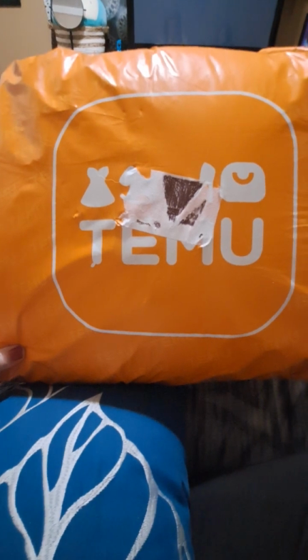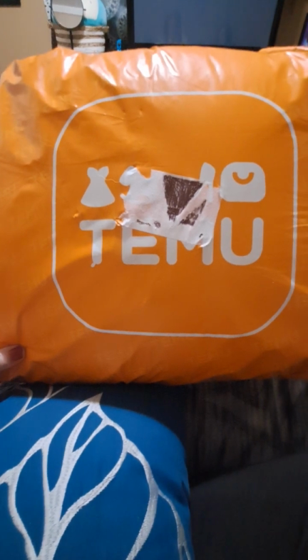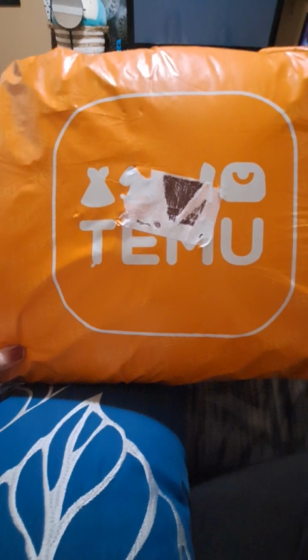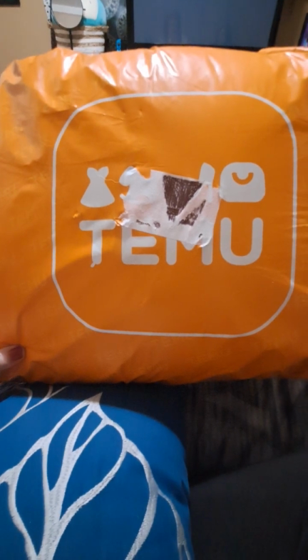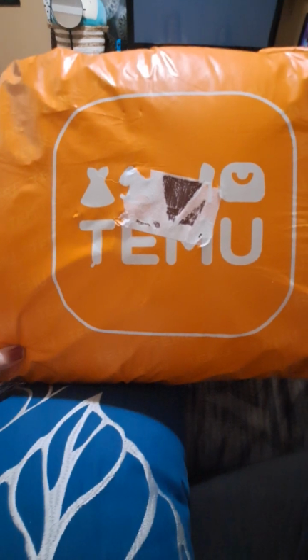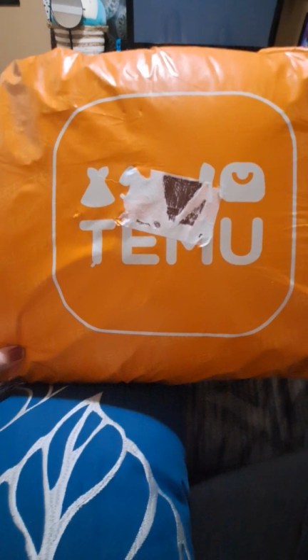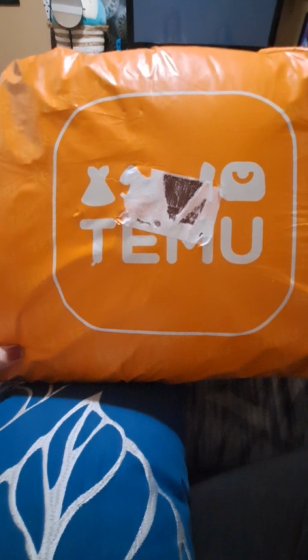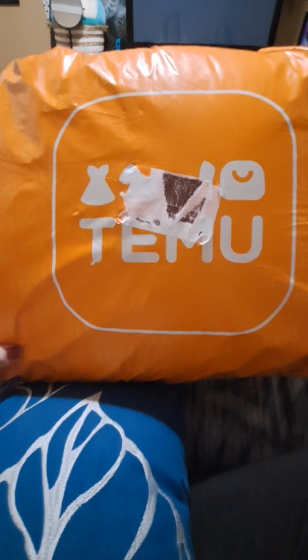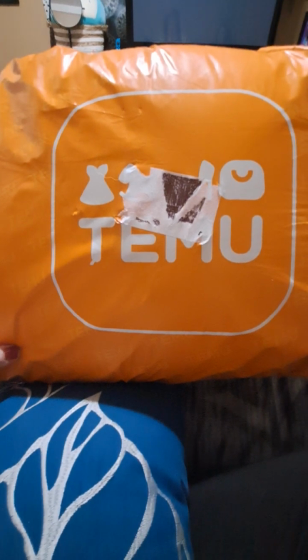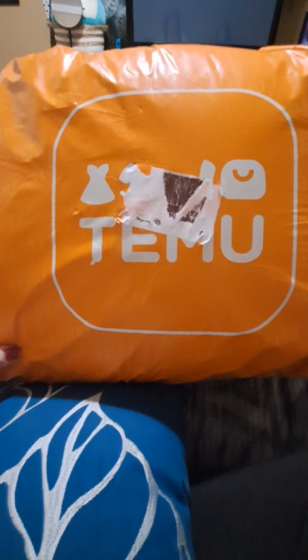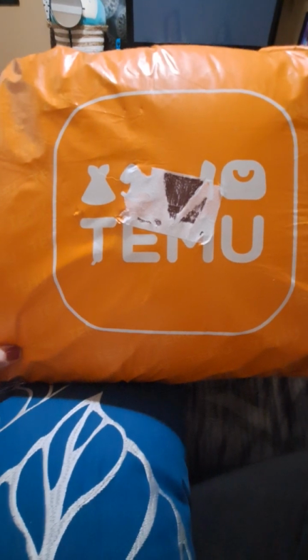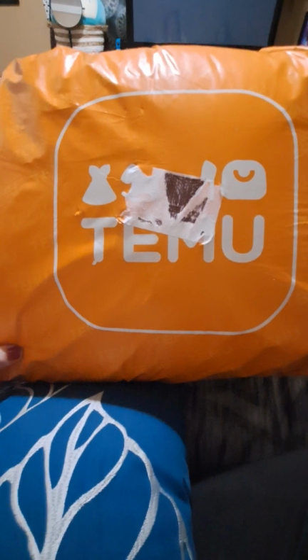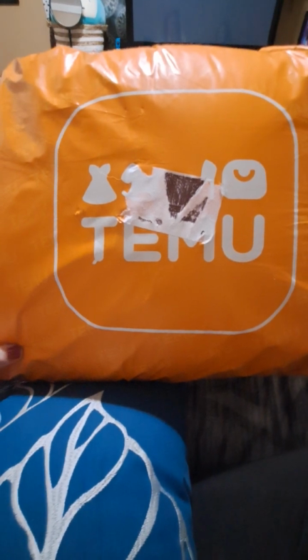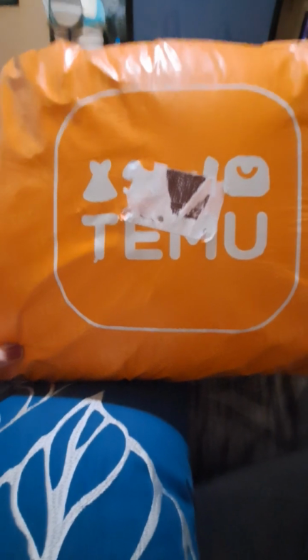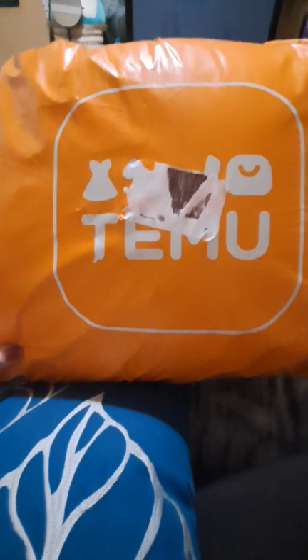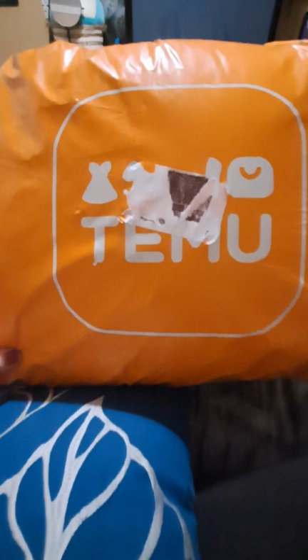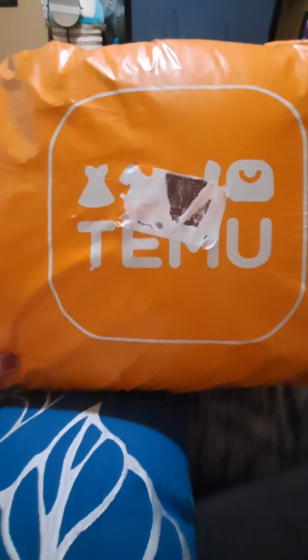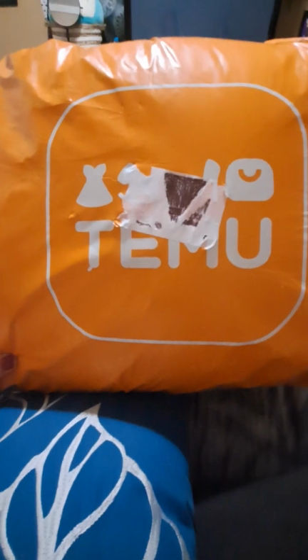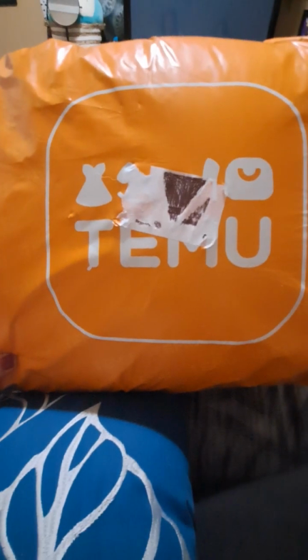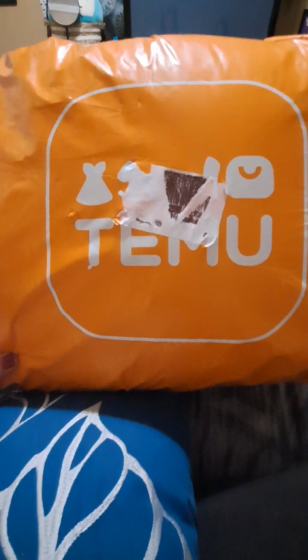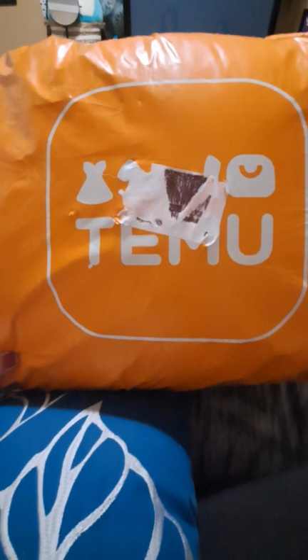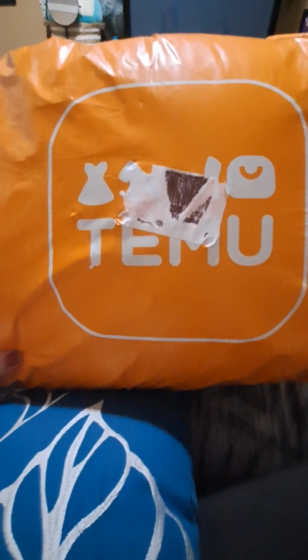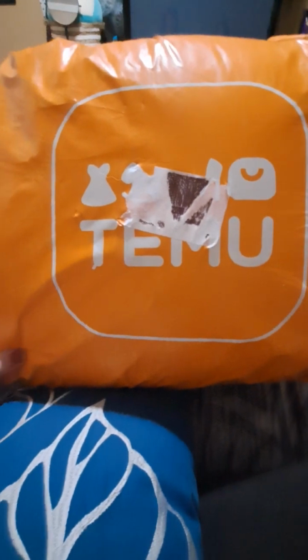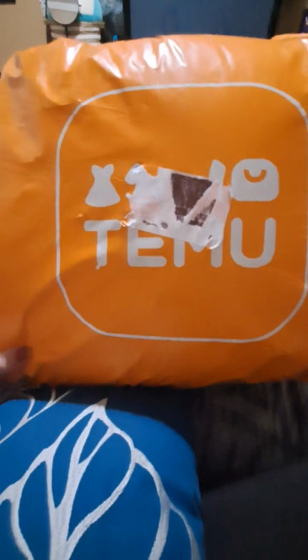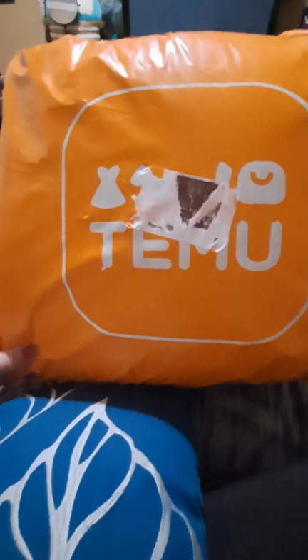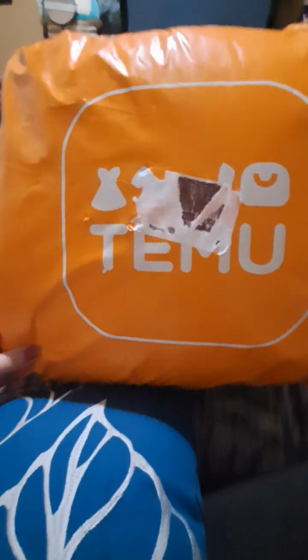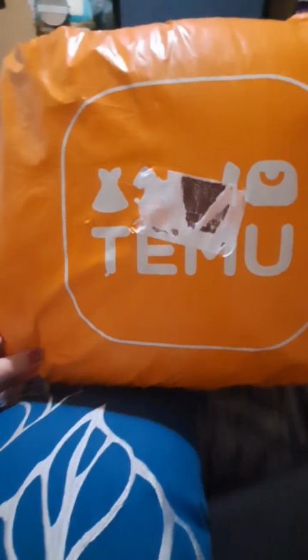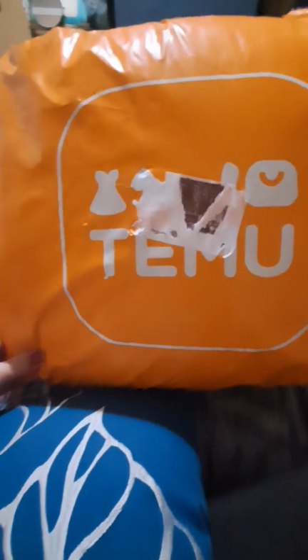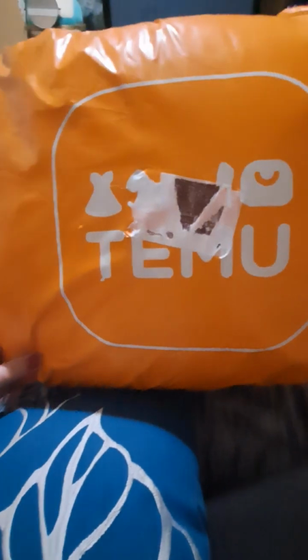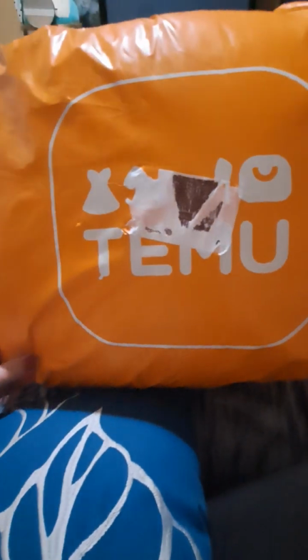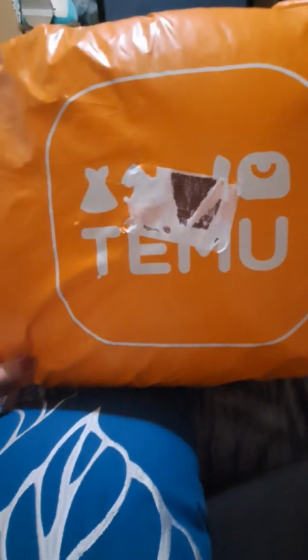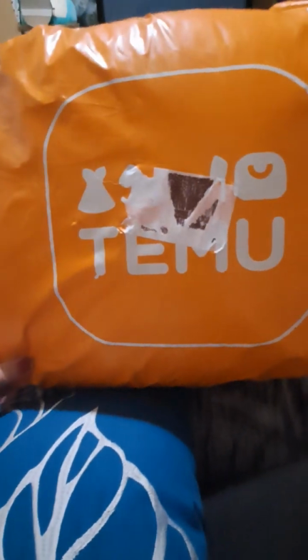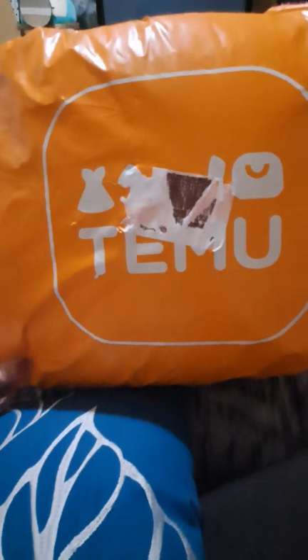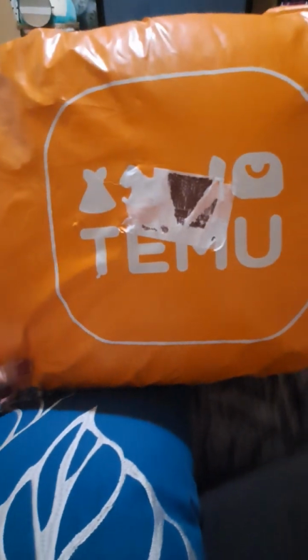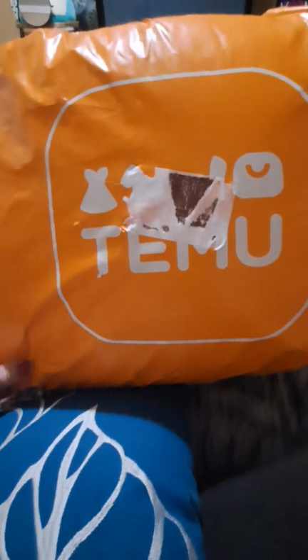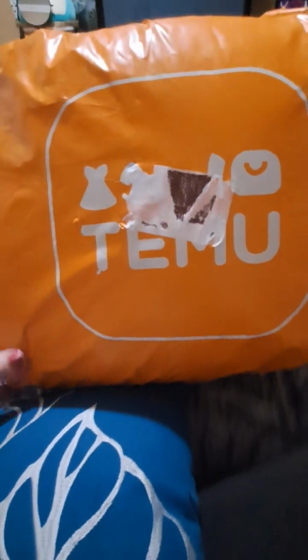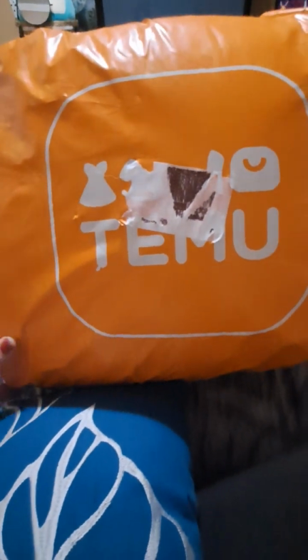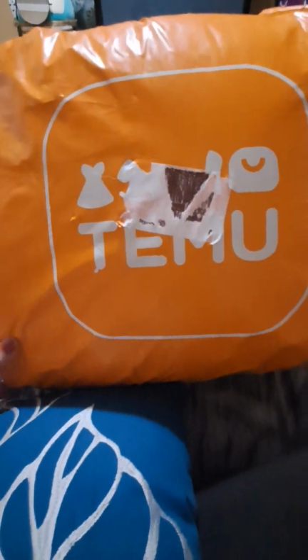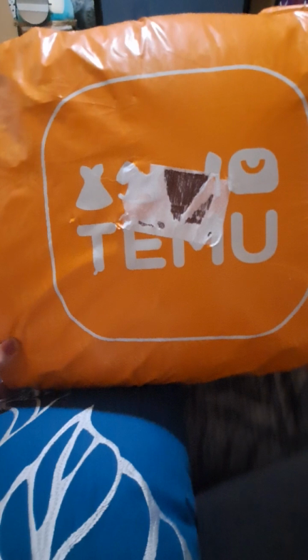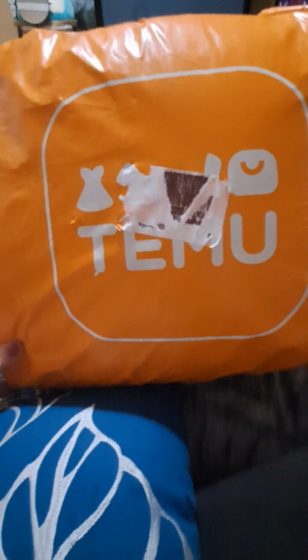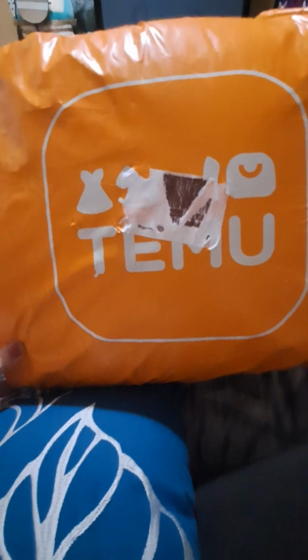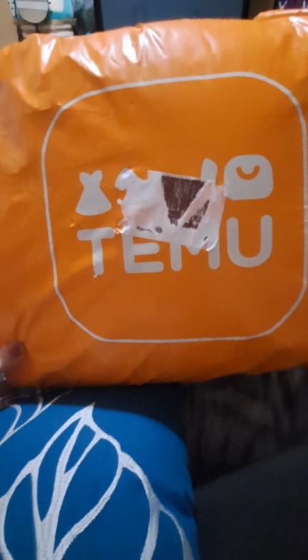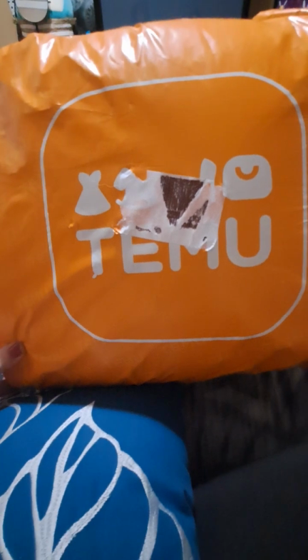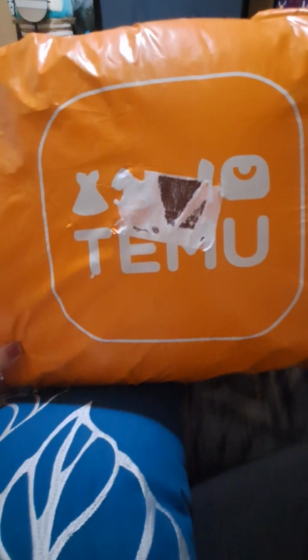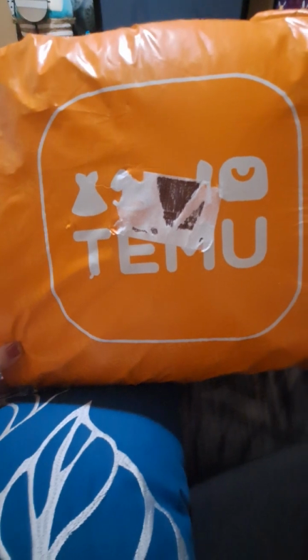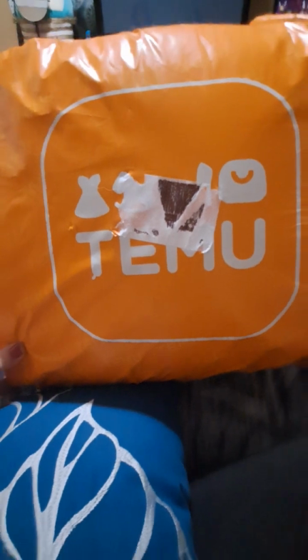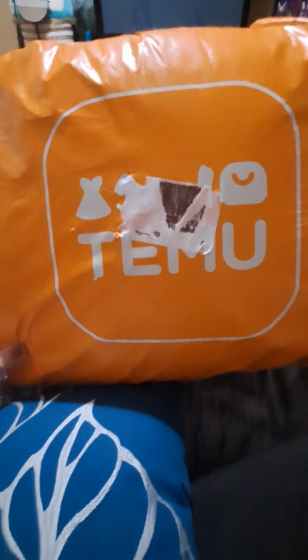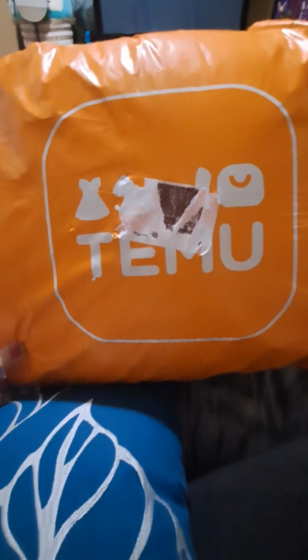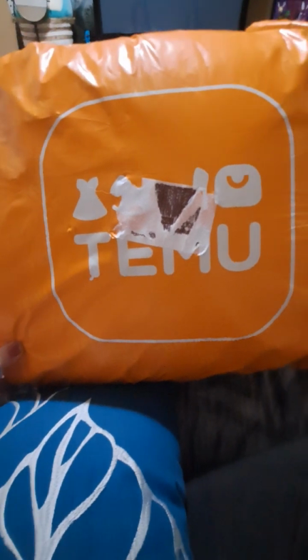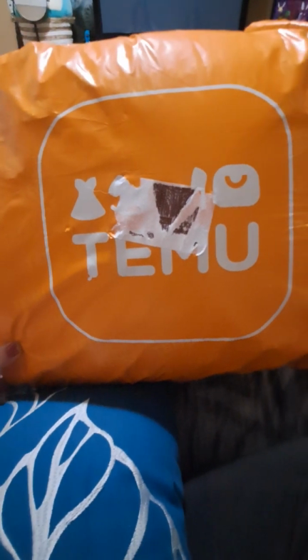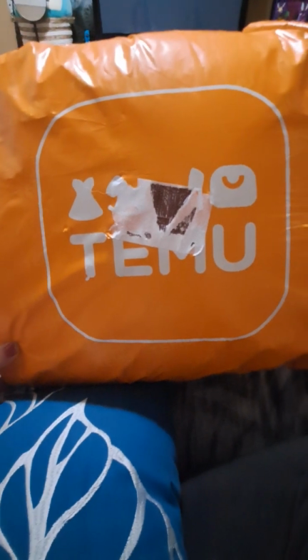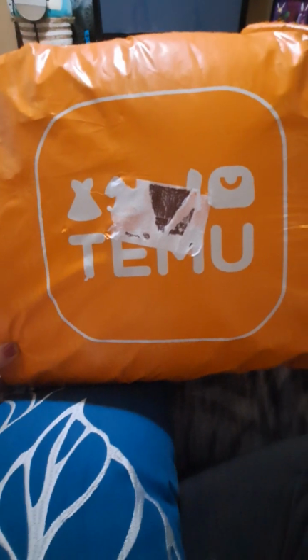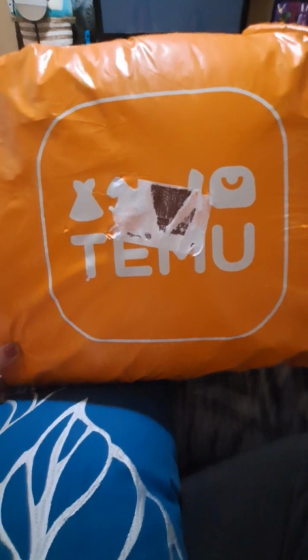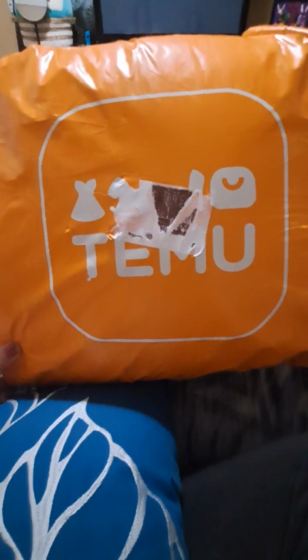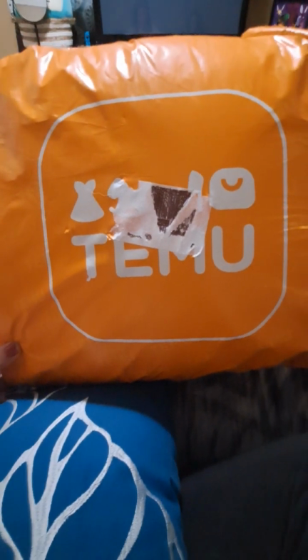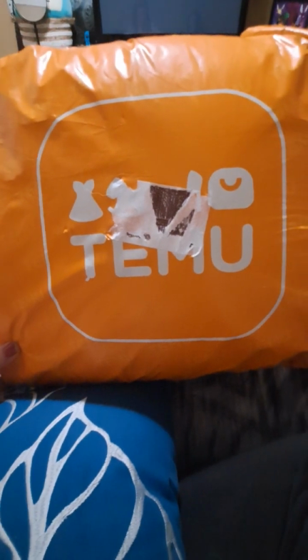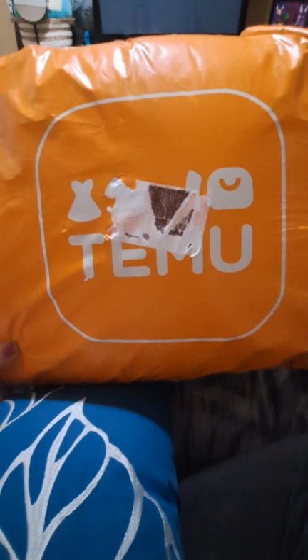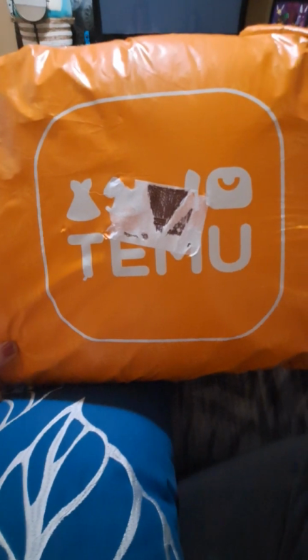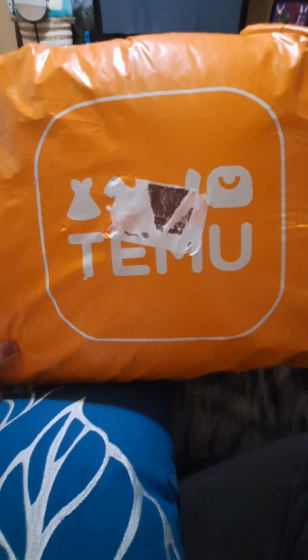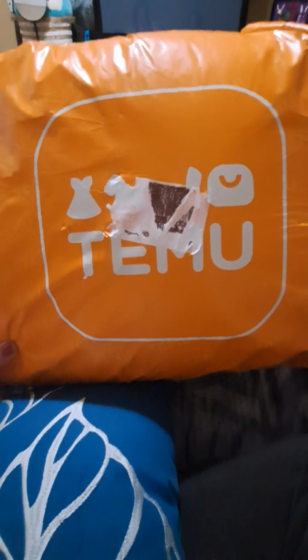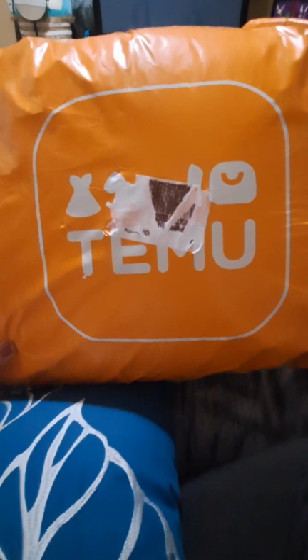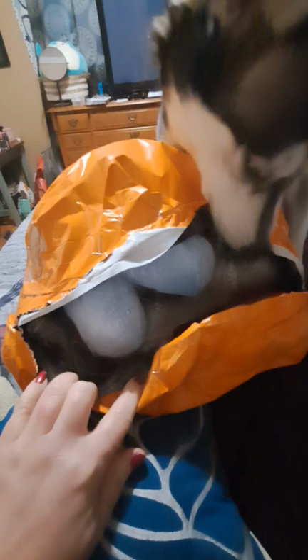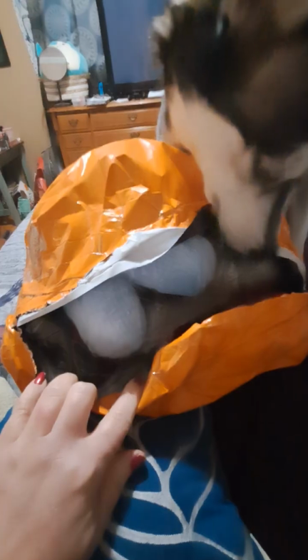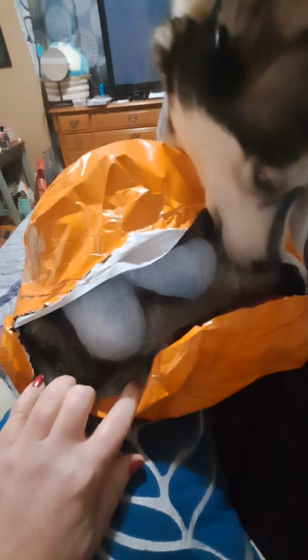If you like these type of videos and you like Temu, then give me a thumbs up. Hang on one second and we'll open it up.